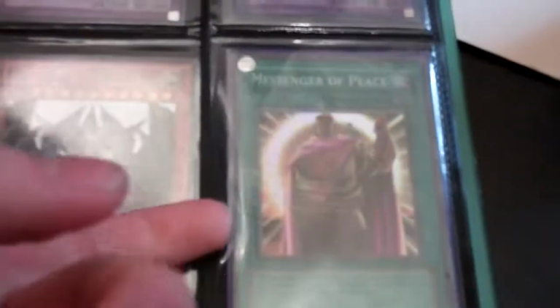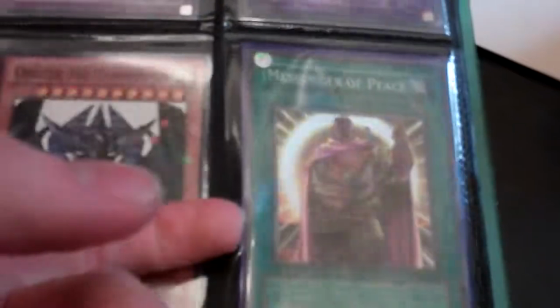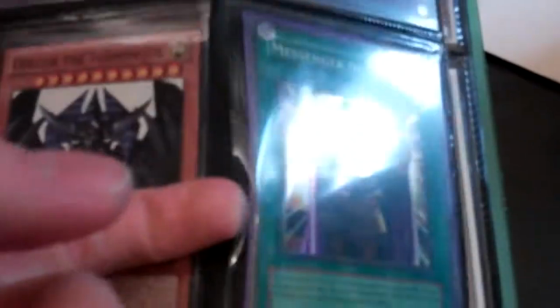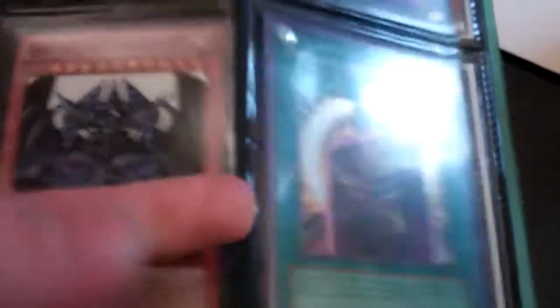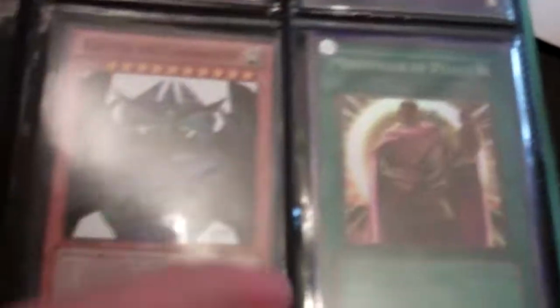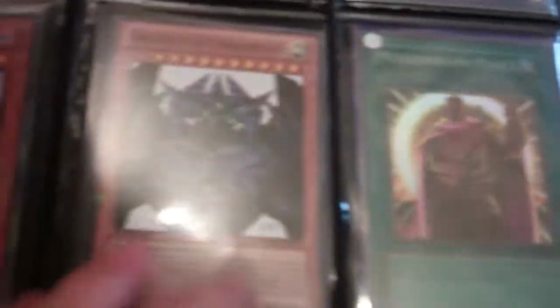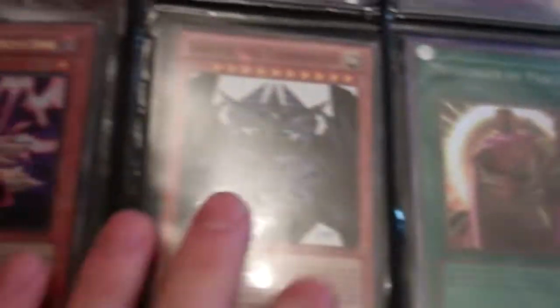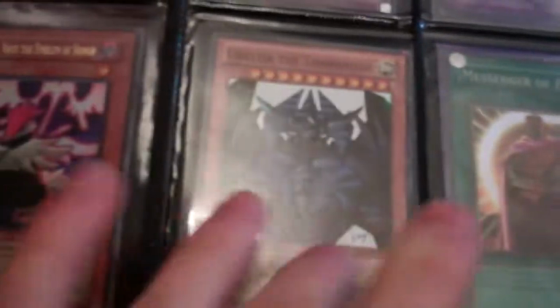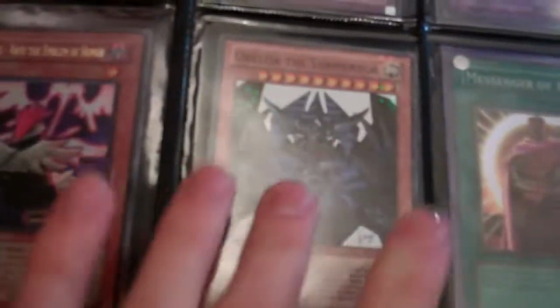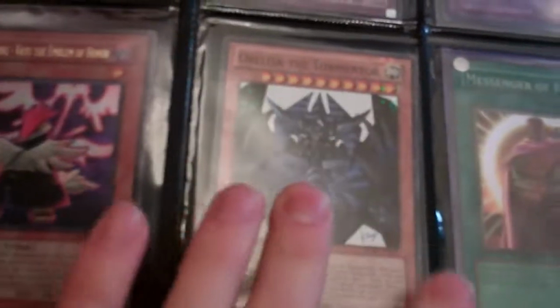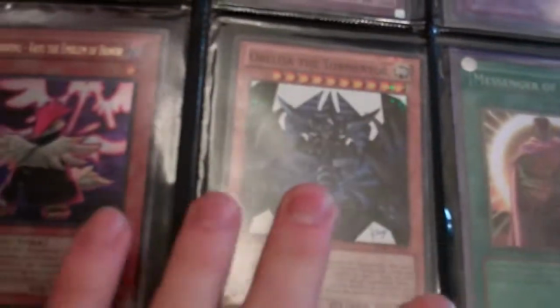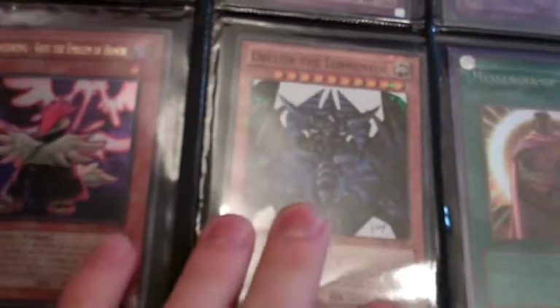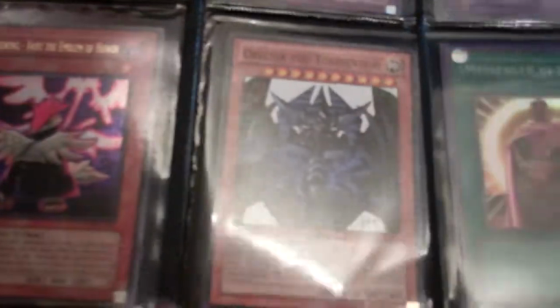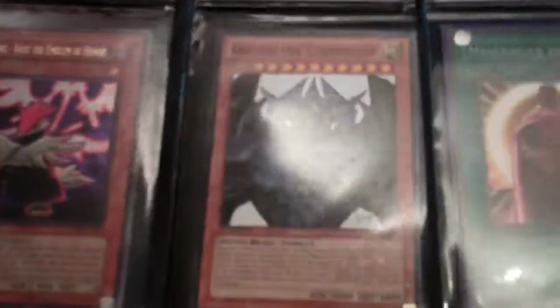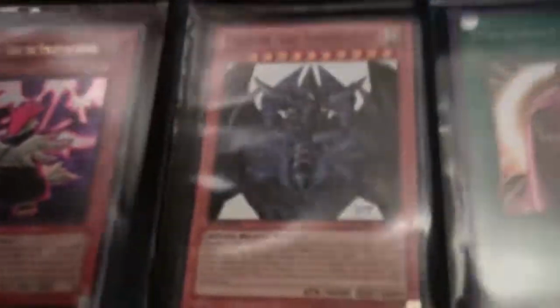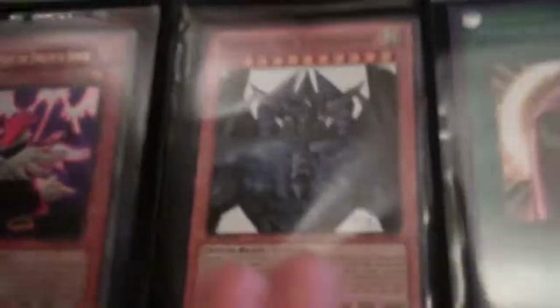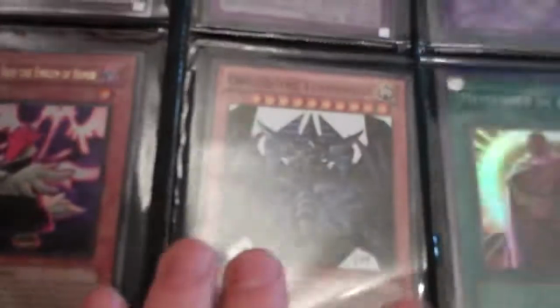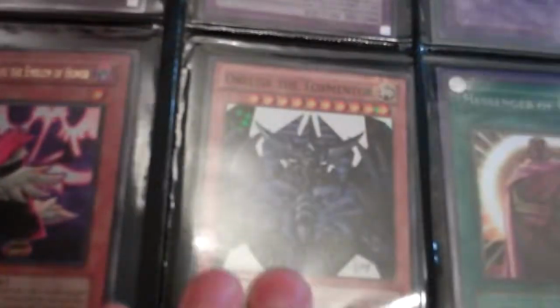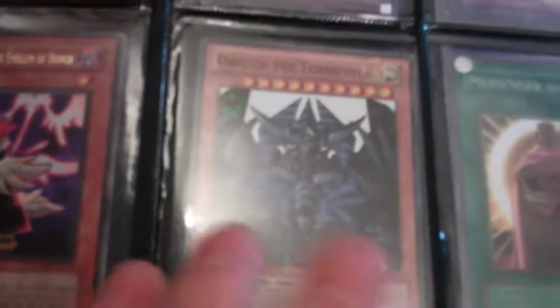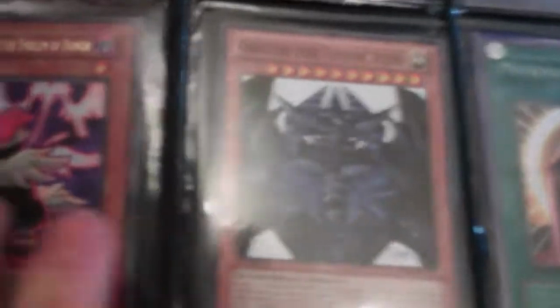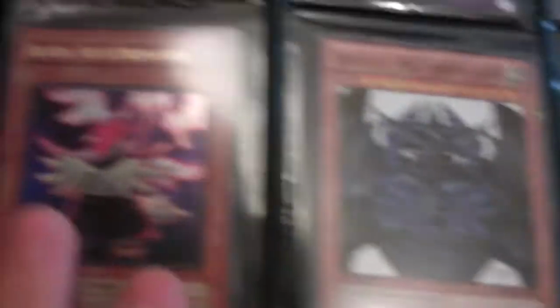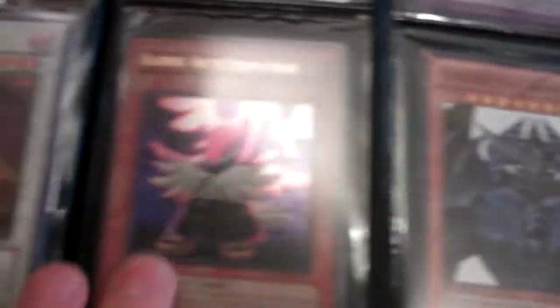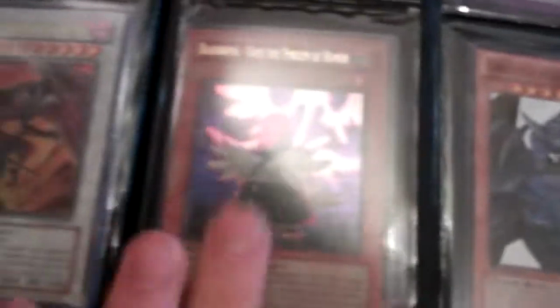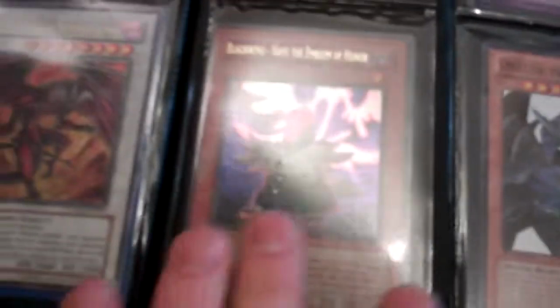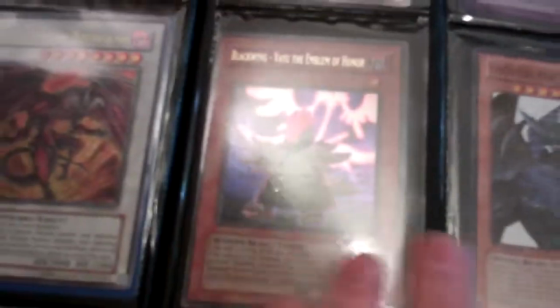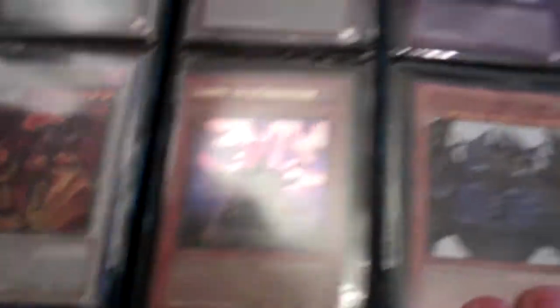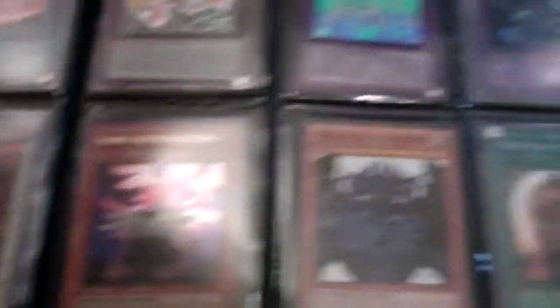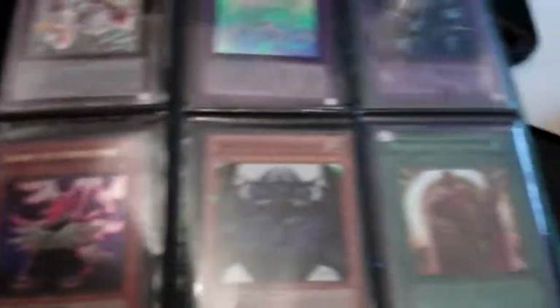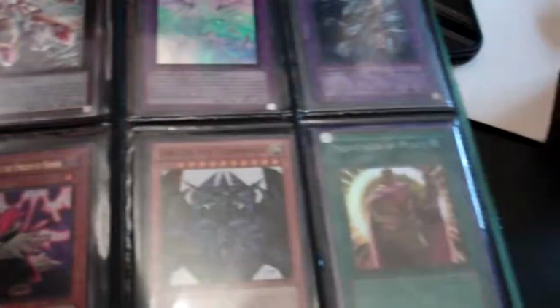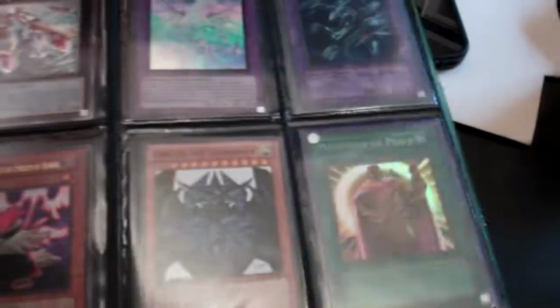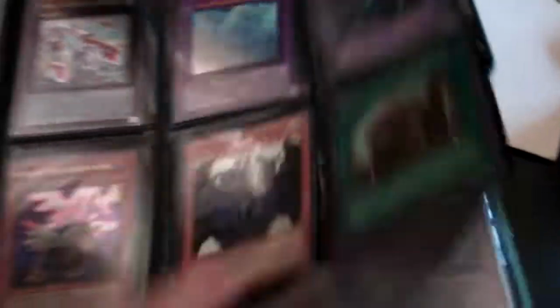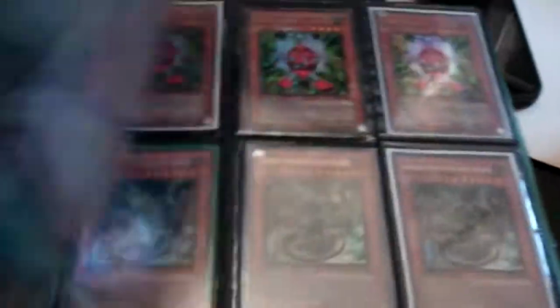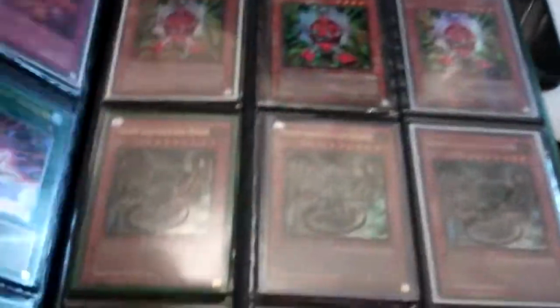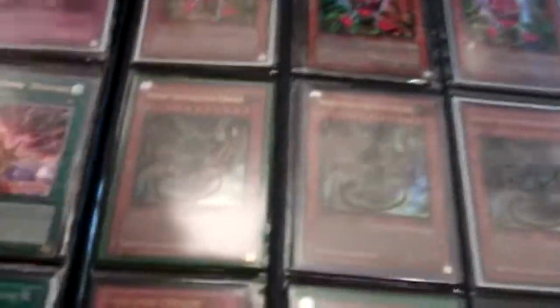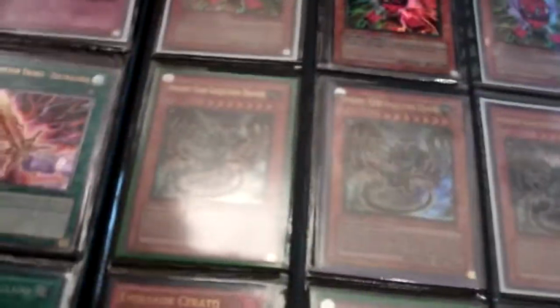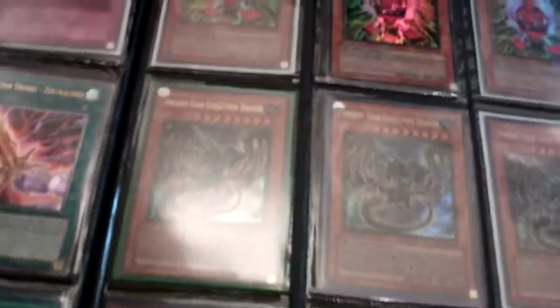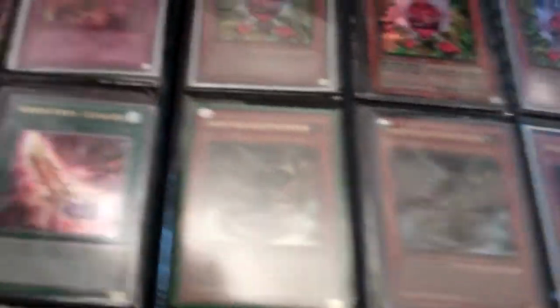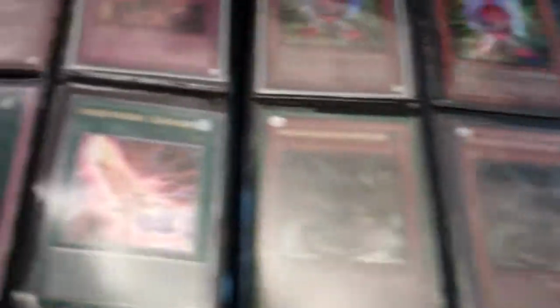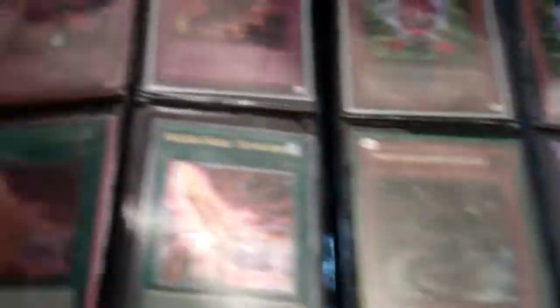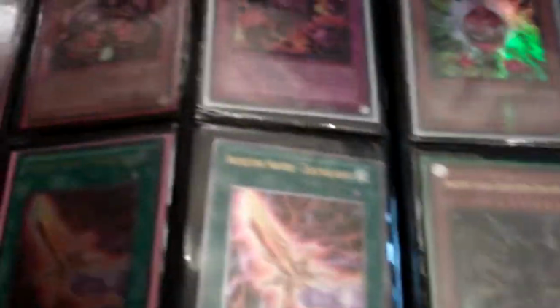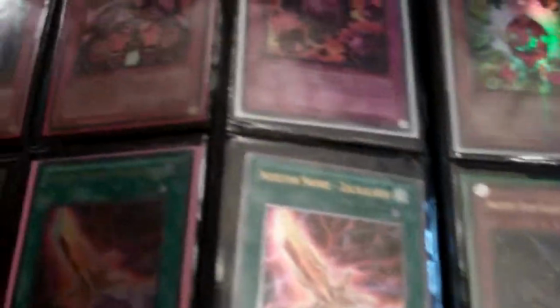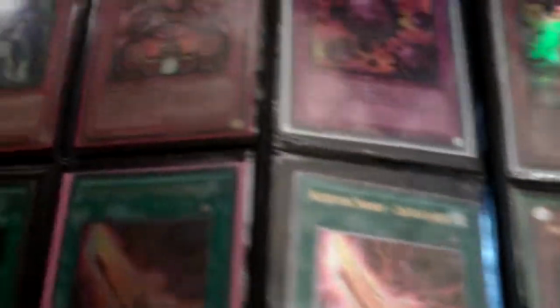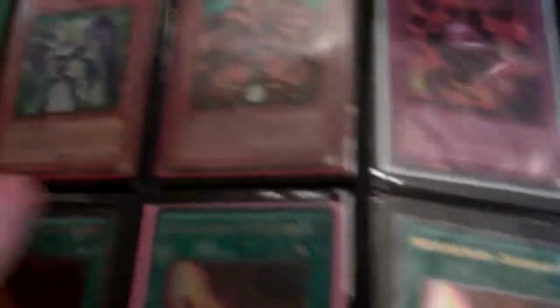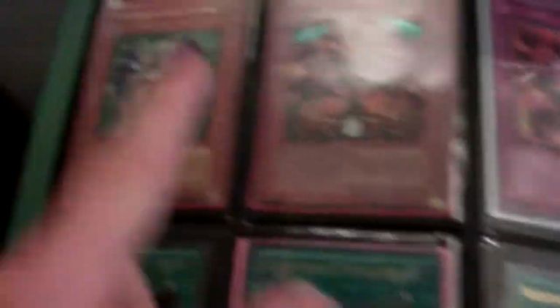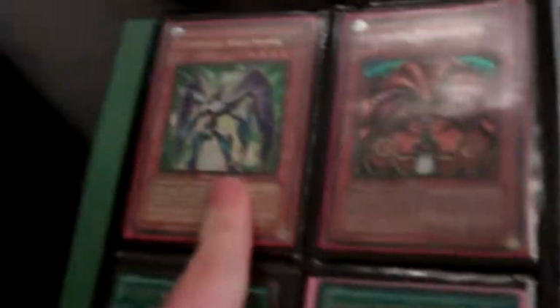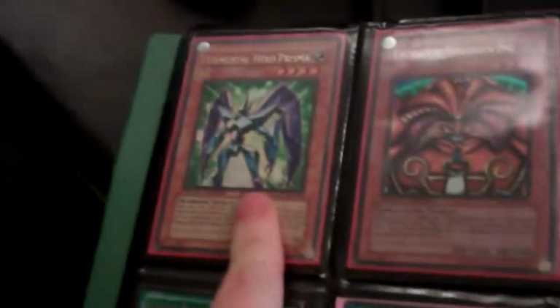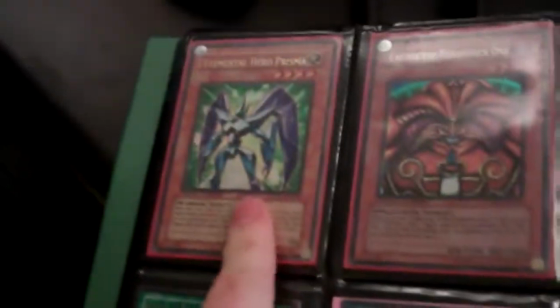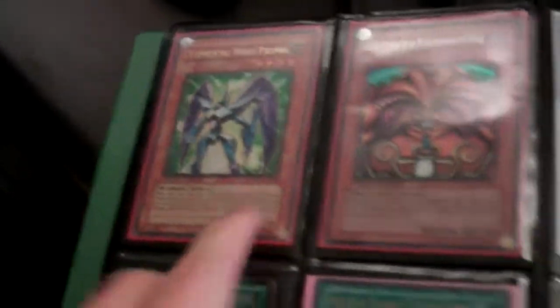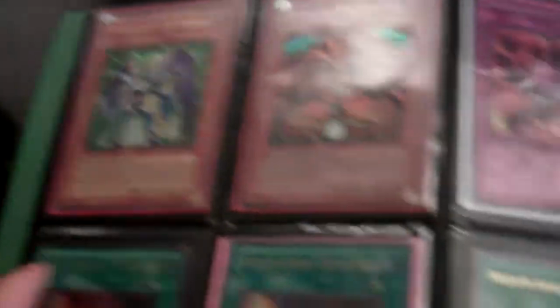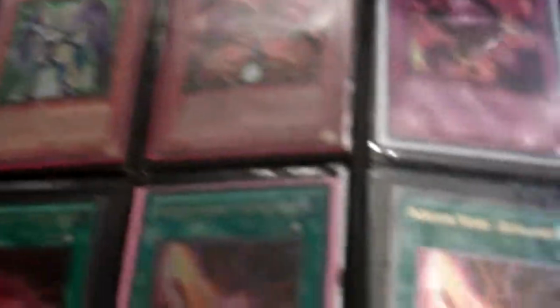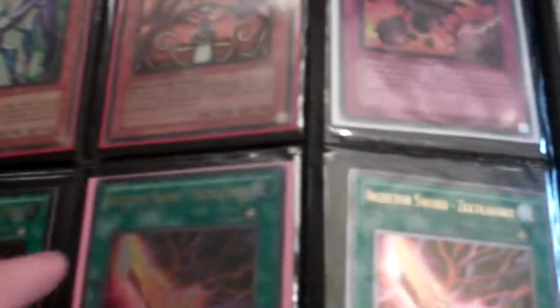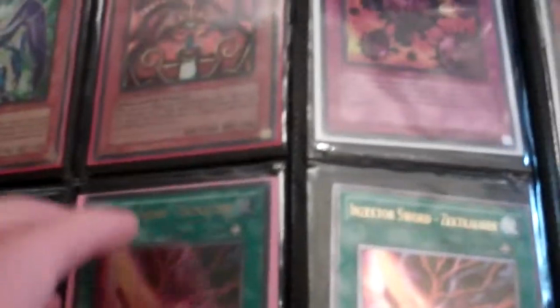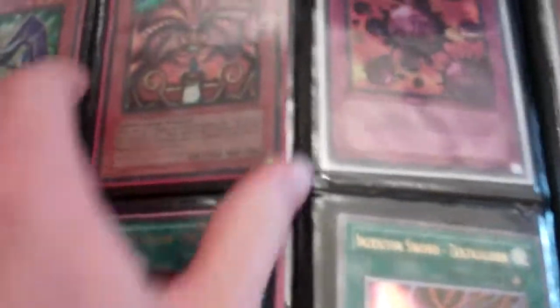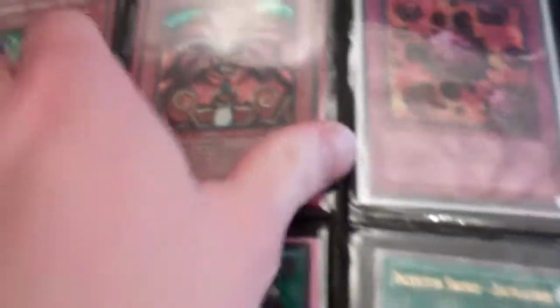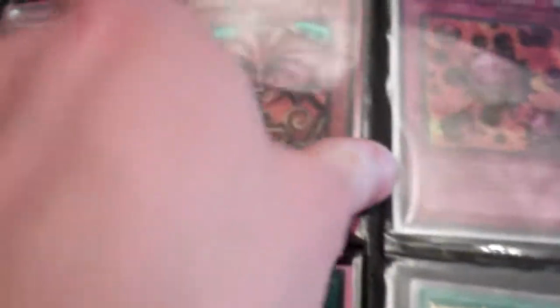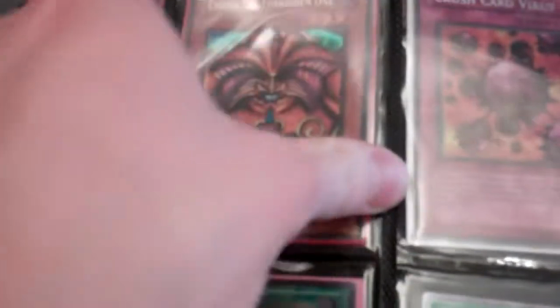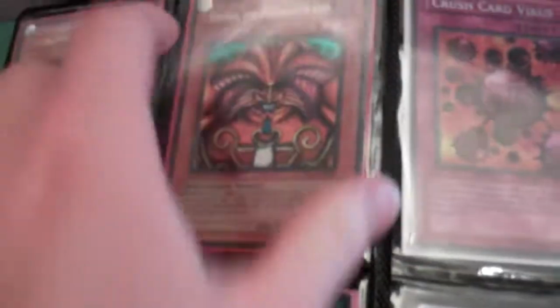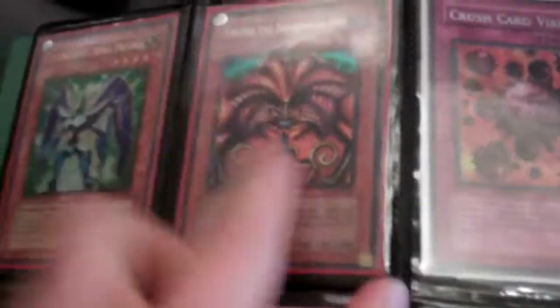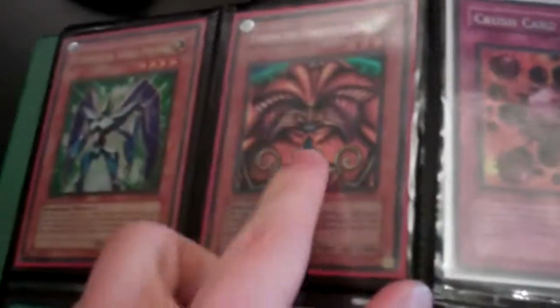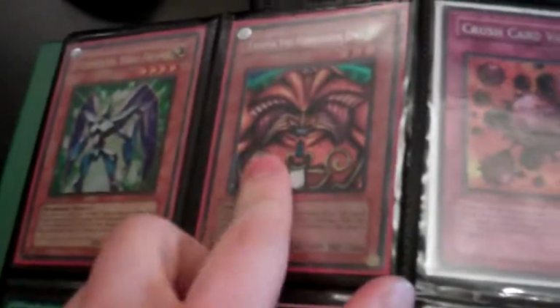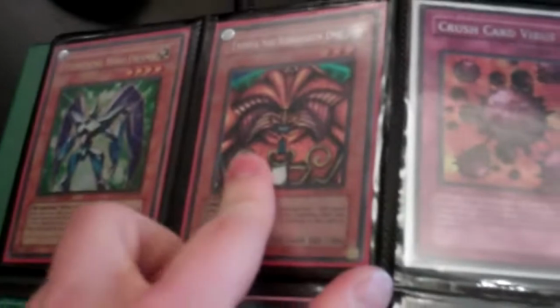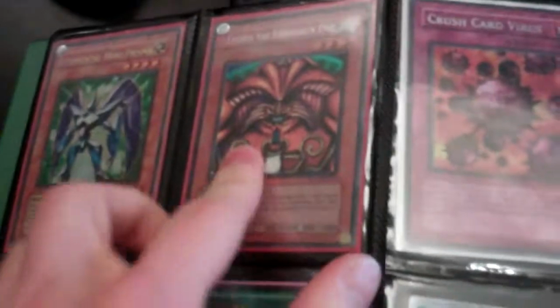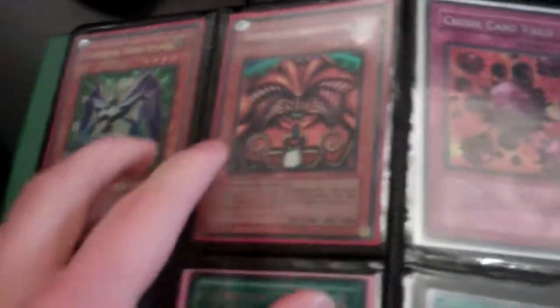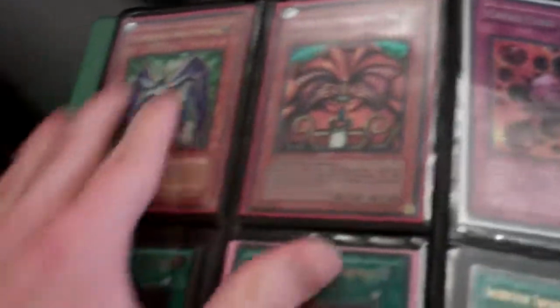Super Messenger of Peace, Star Foil Obelisk, Ultra Bayou, Ultra Prisma, the Exodia Head.